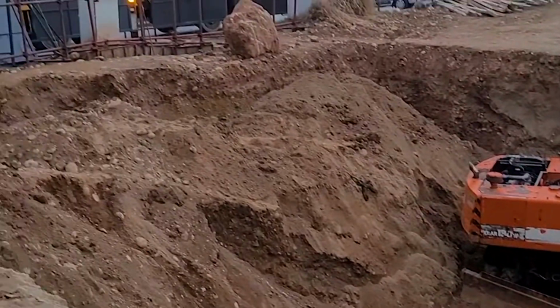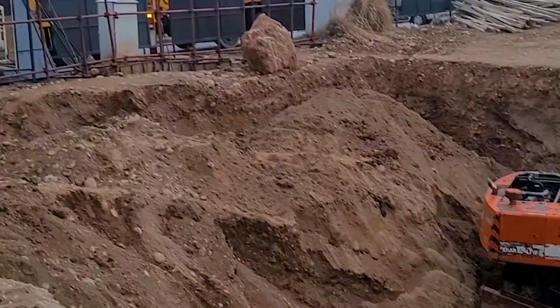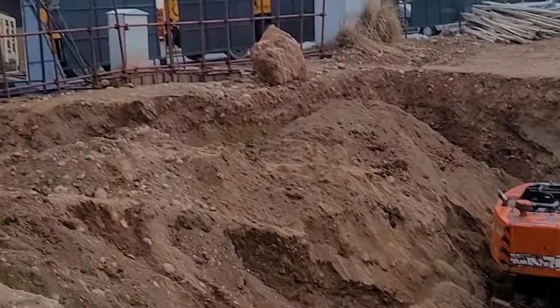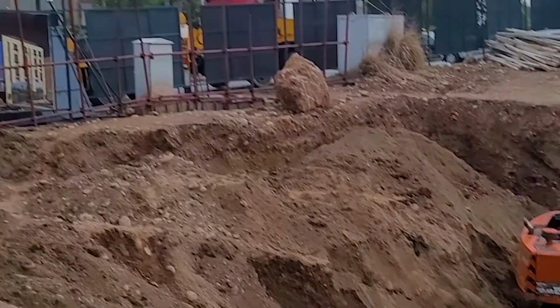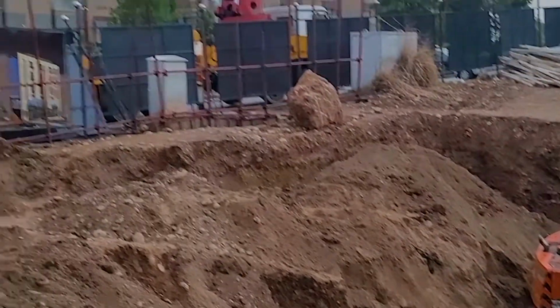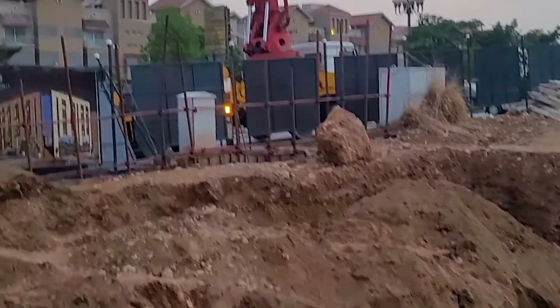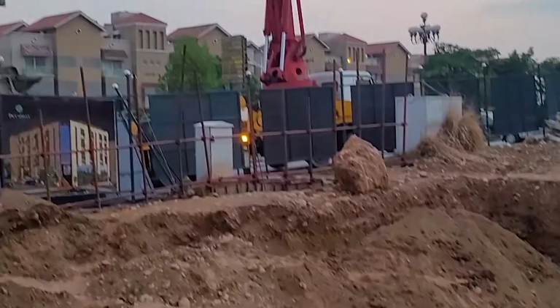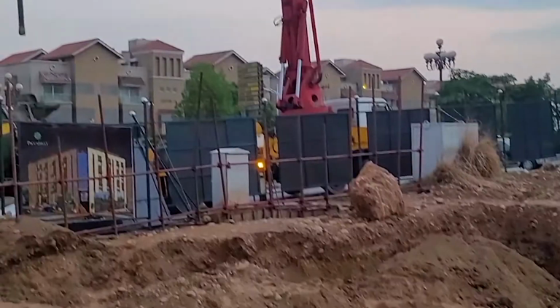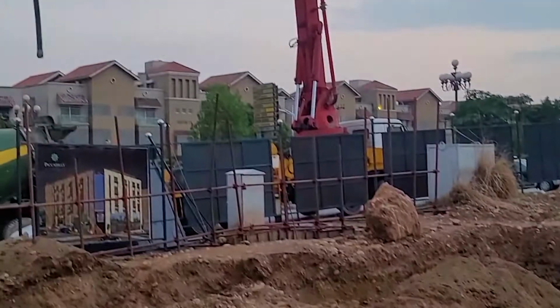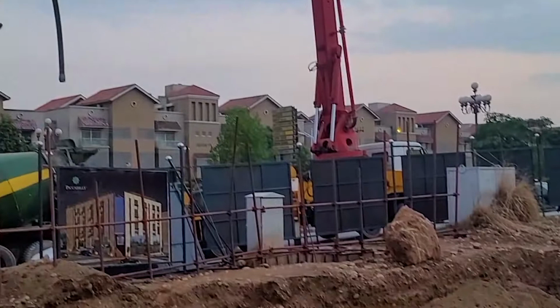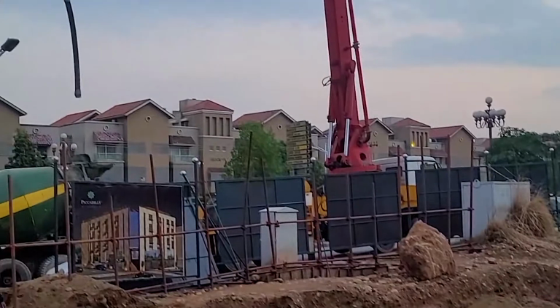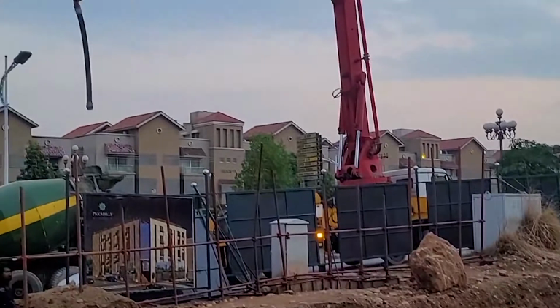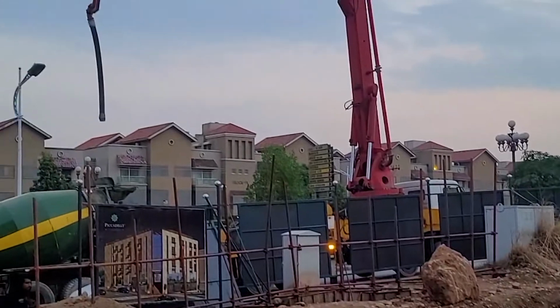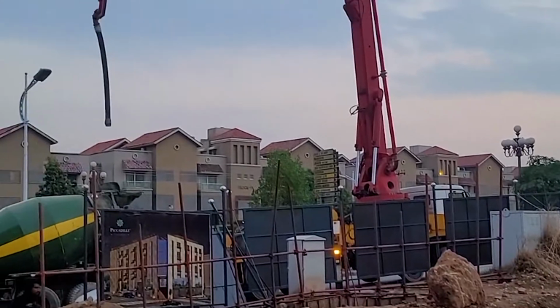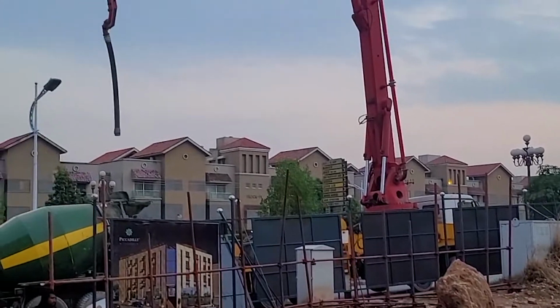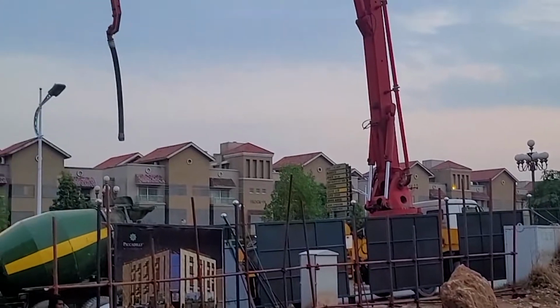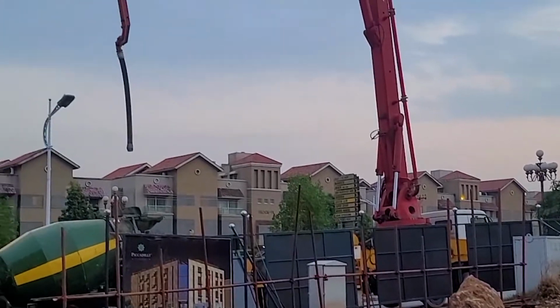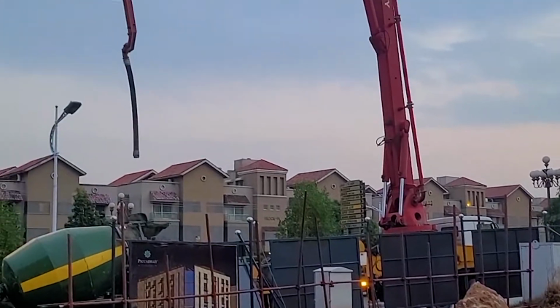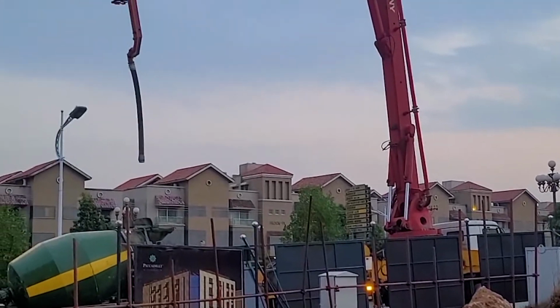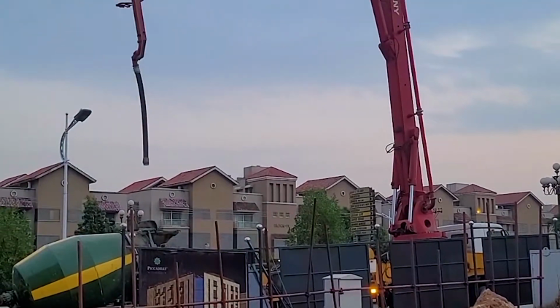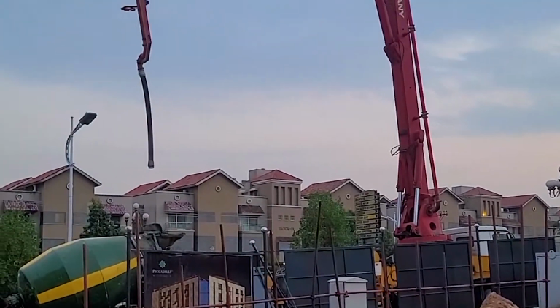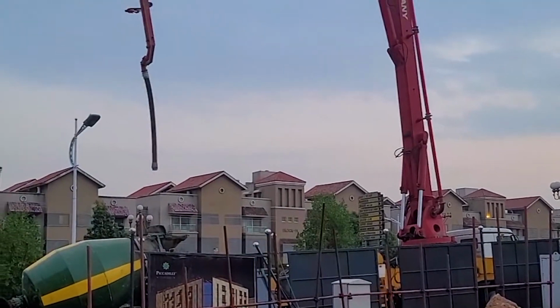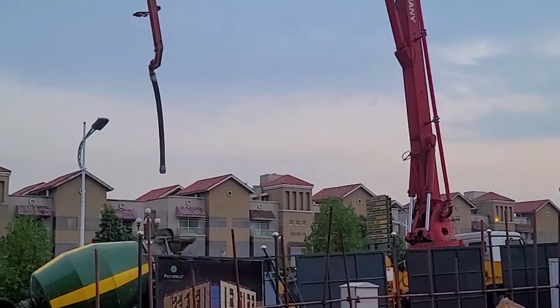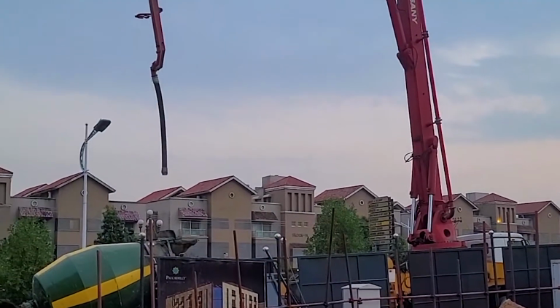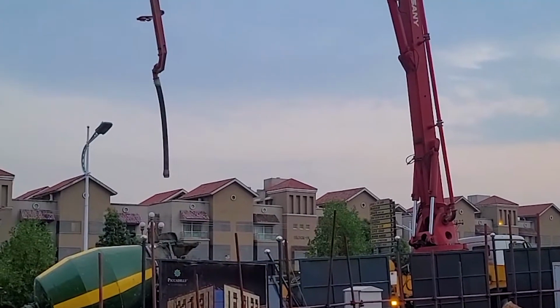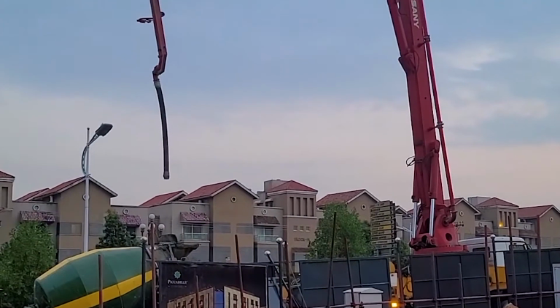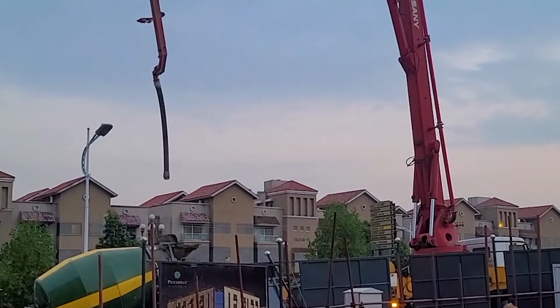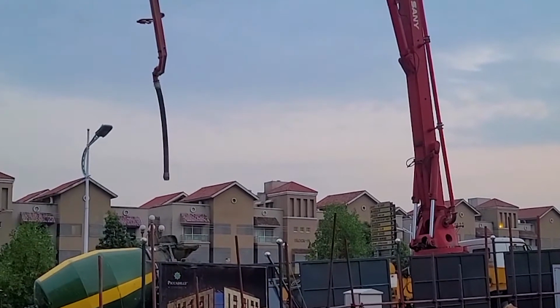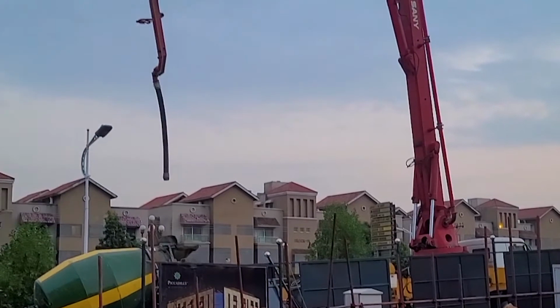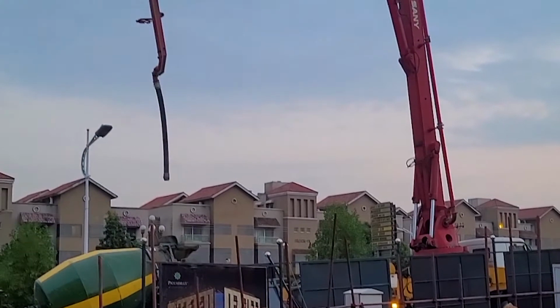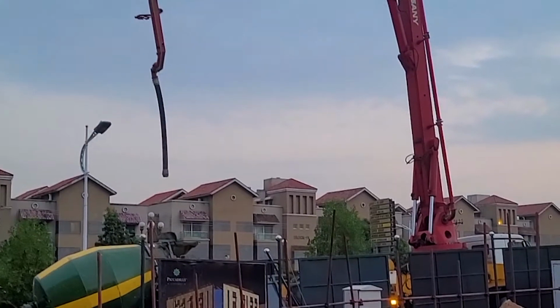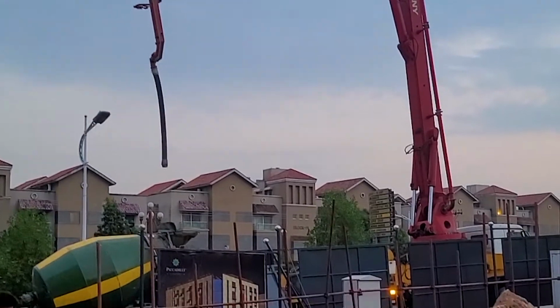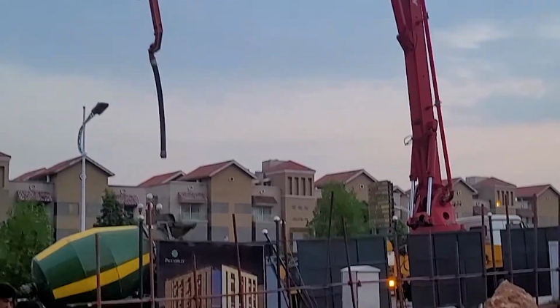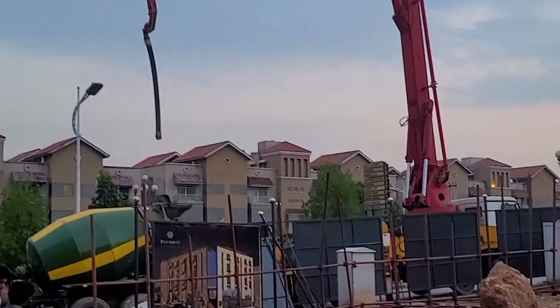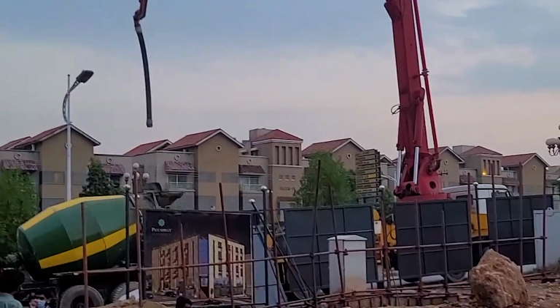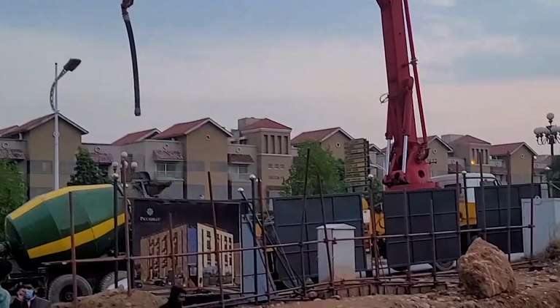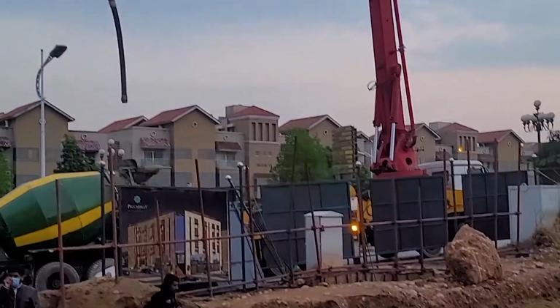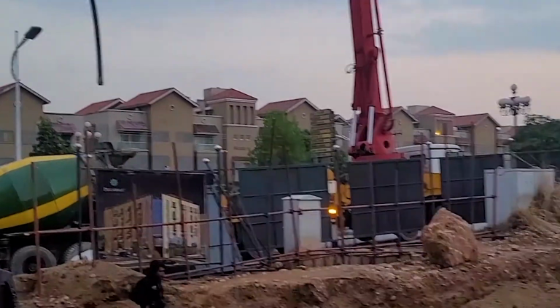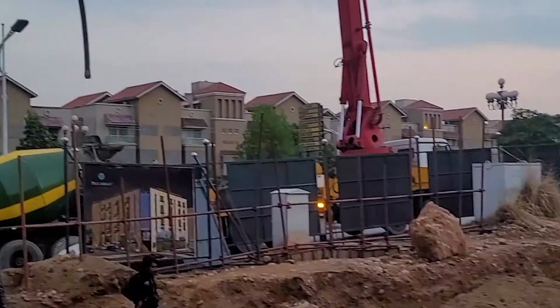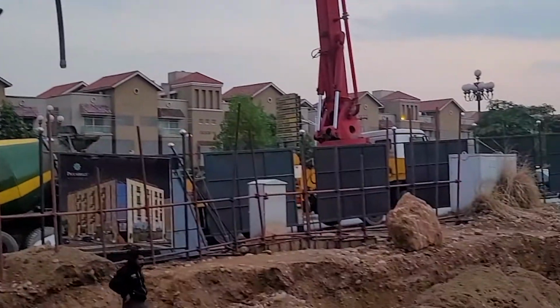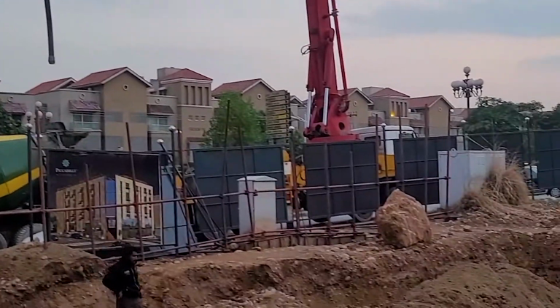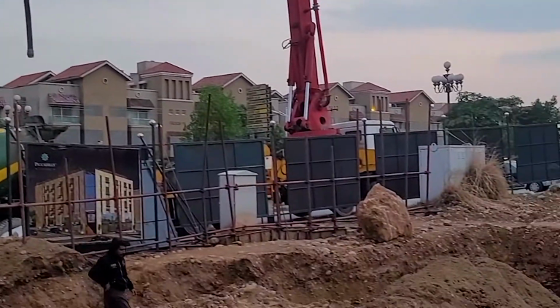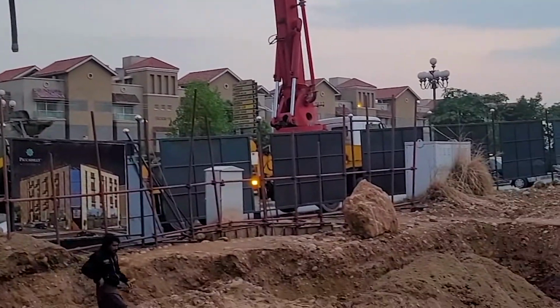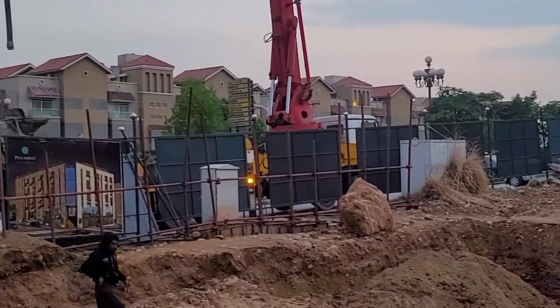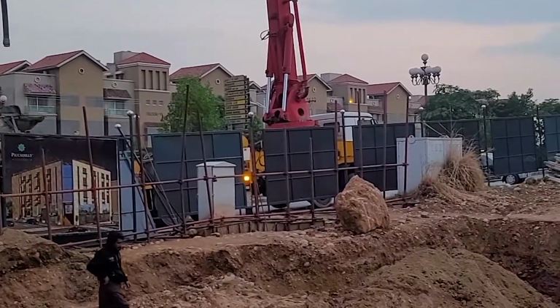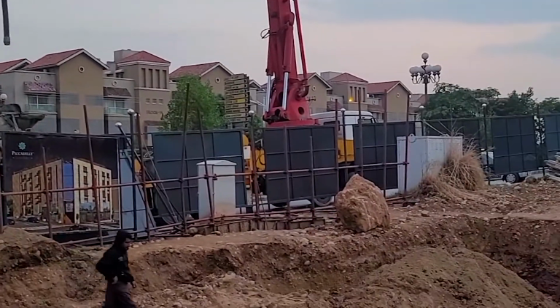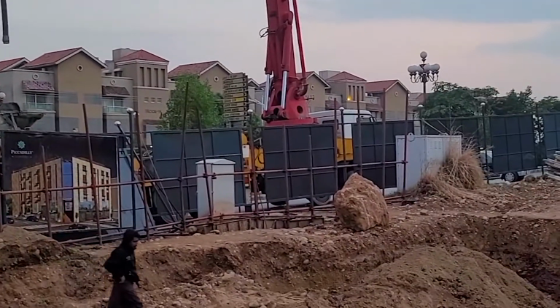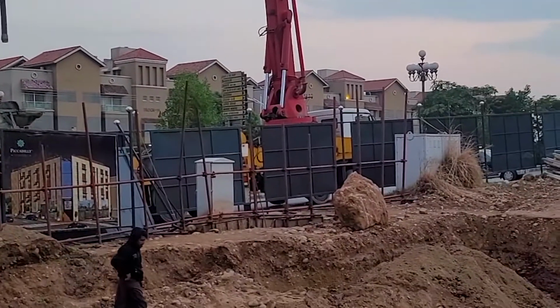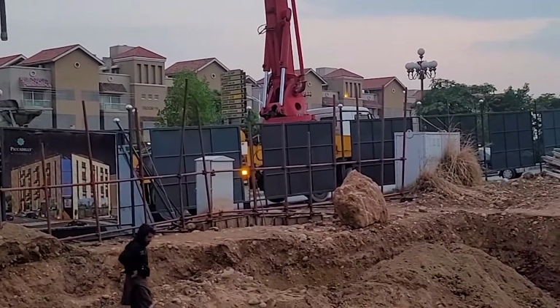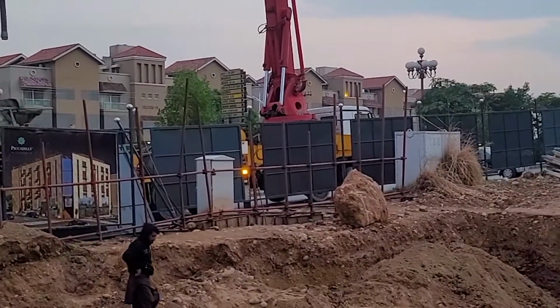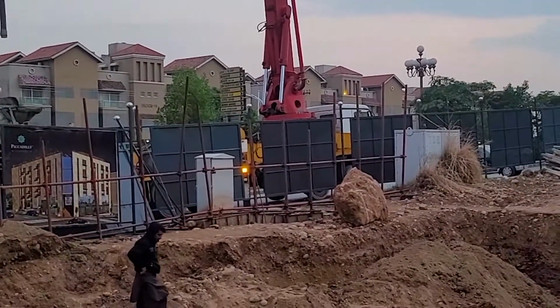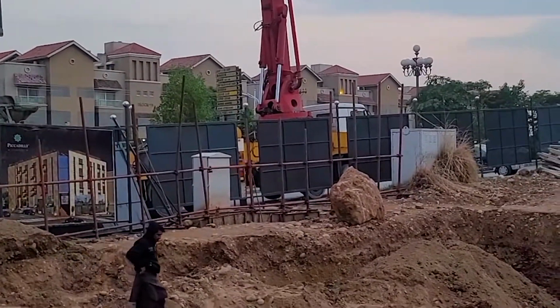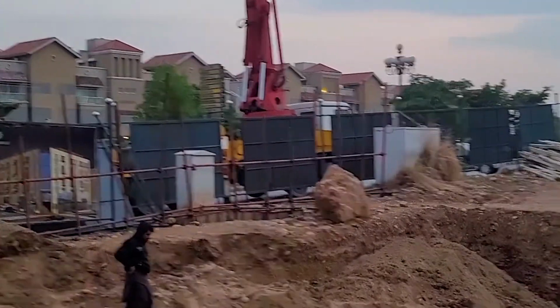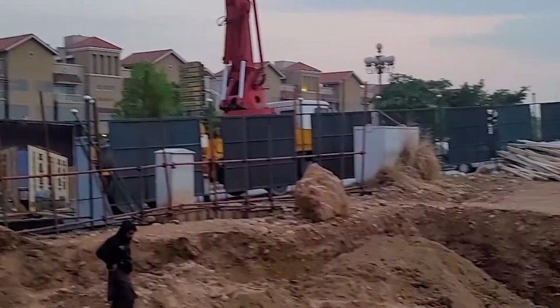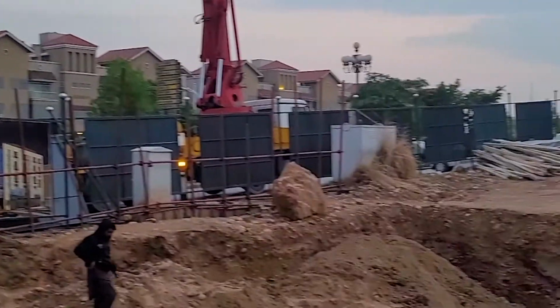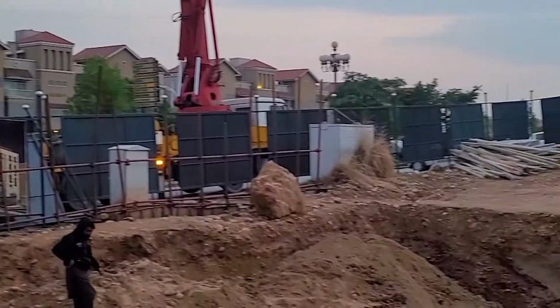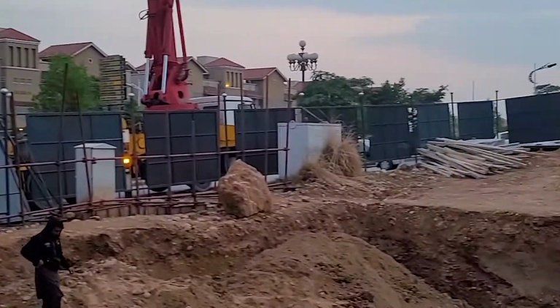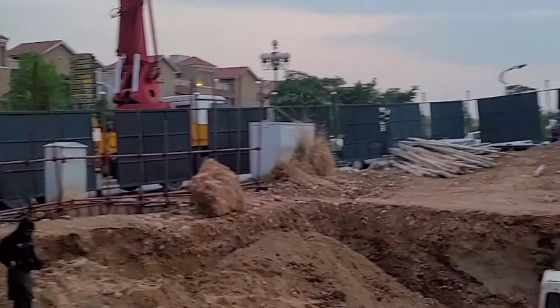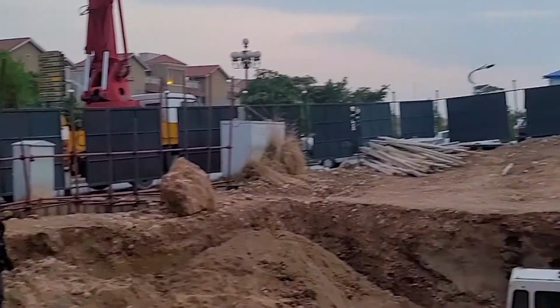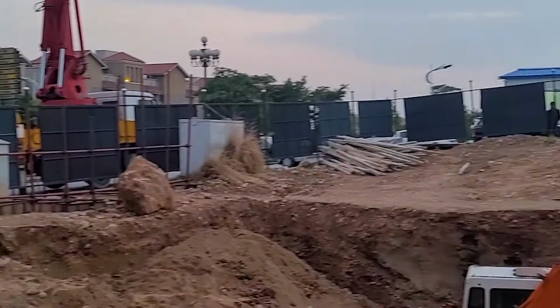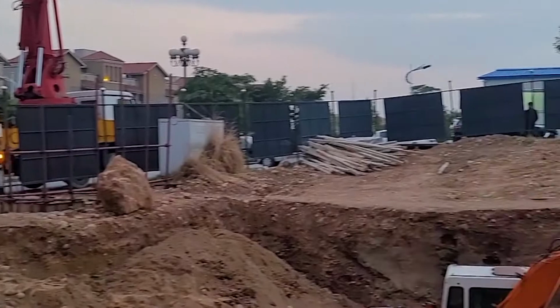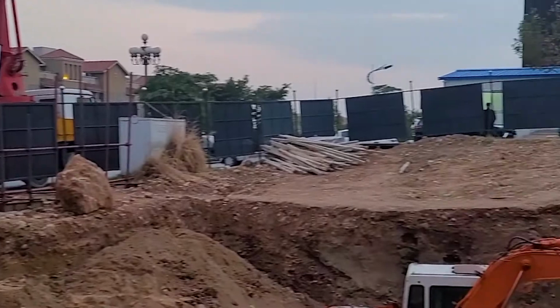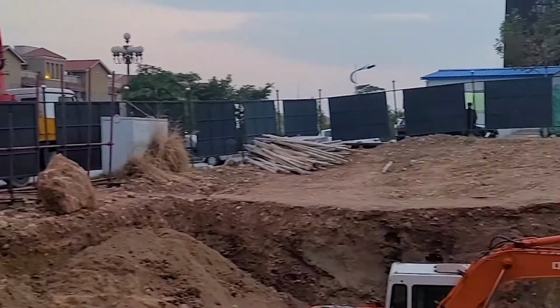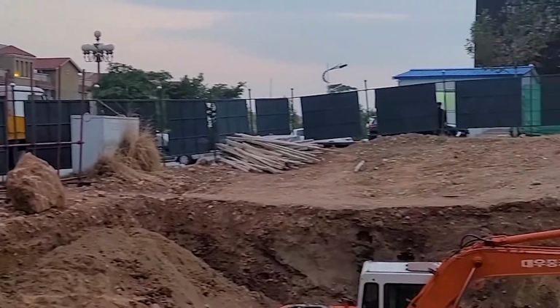So yeah, alhamdulillah we've reached here. Today is the first day of the pour of the lean, and it's a brief update from site at Piccadilly Courtyard.